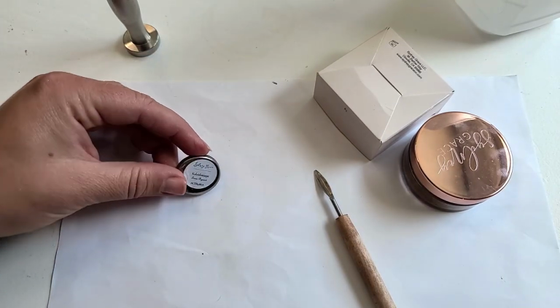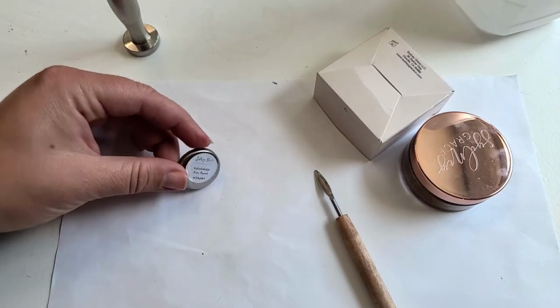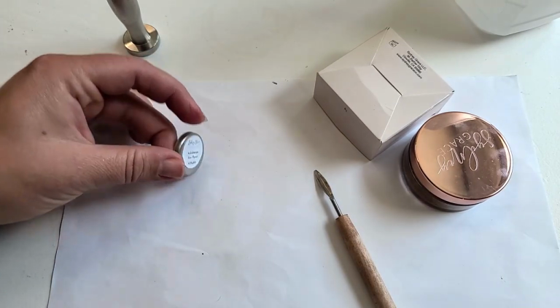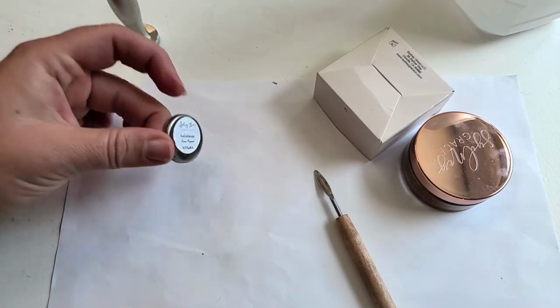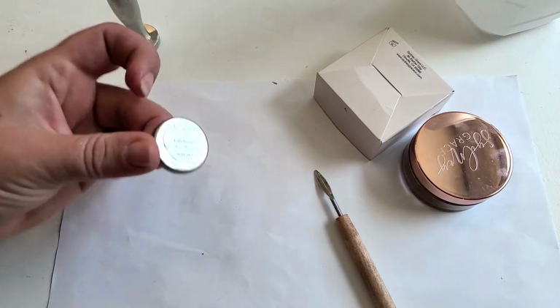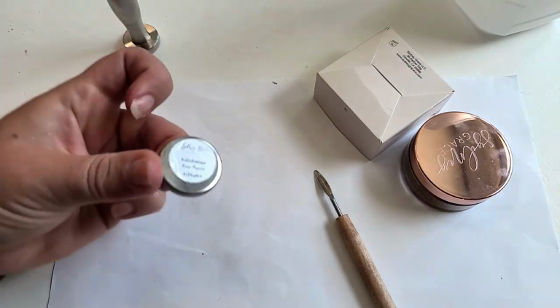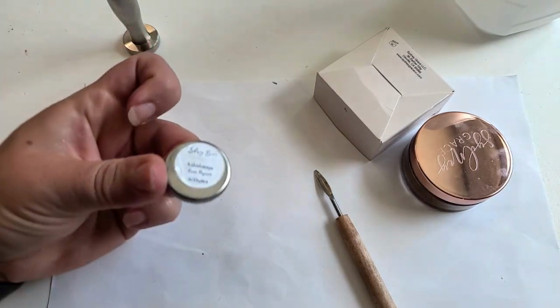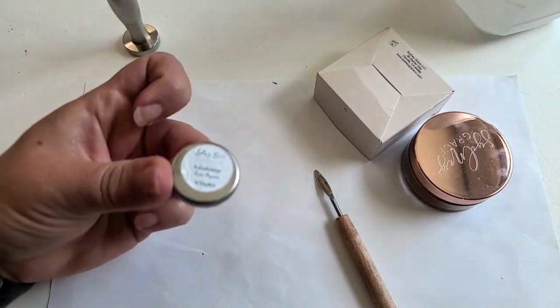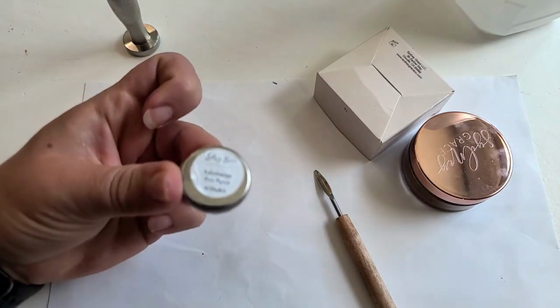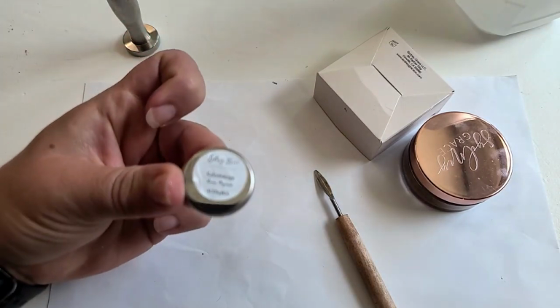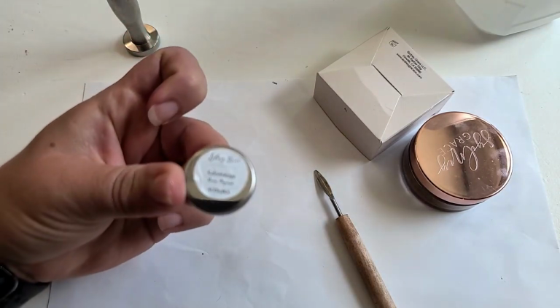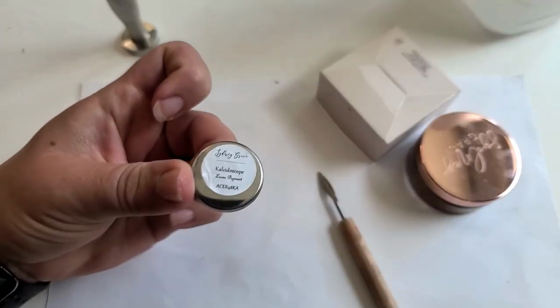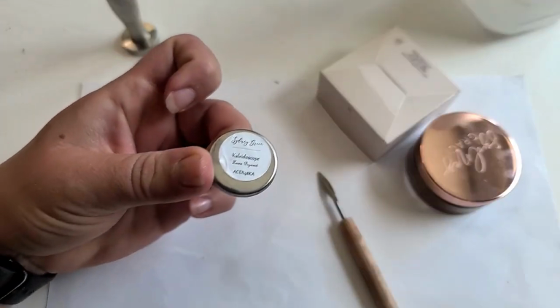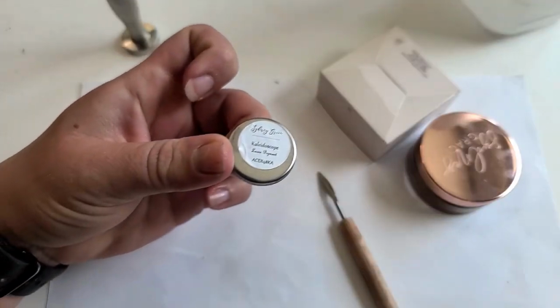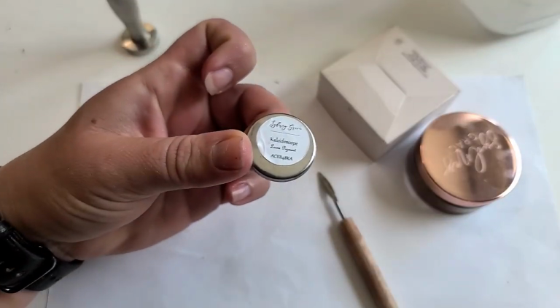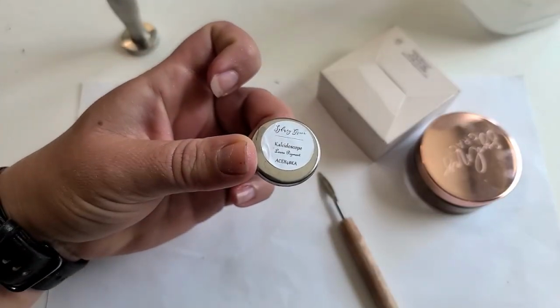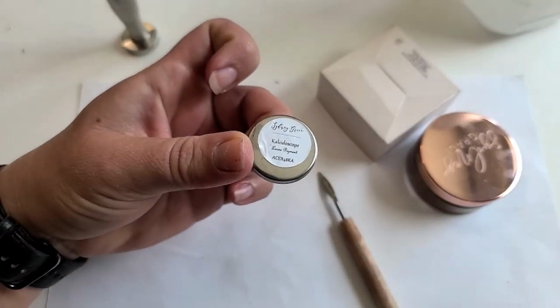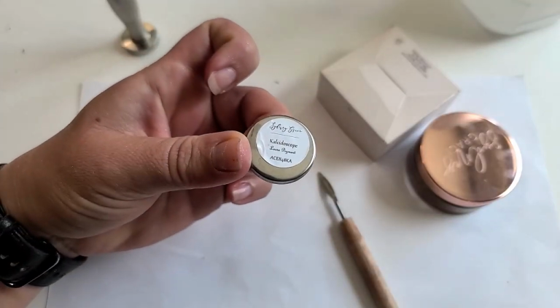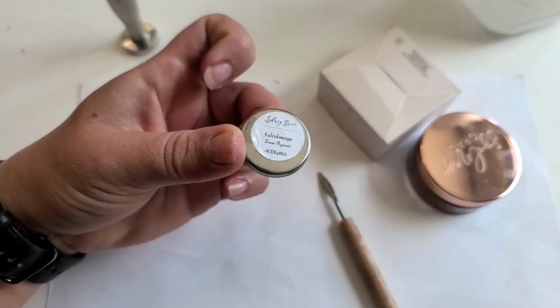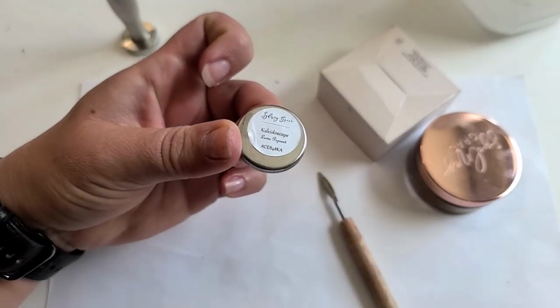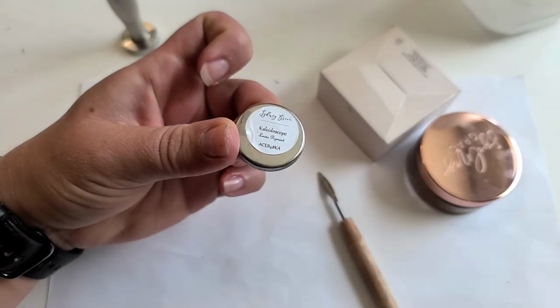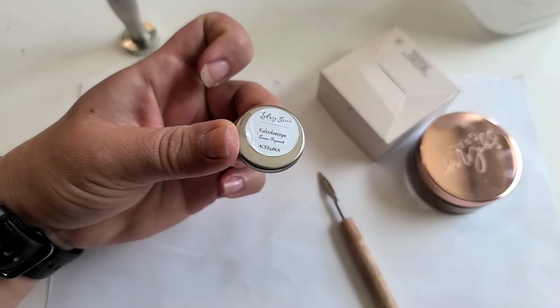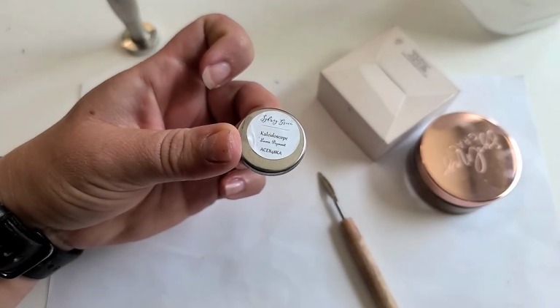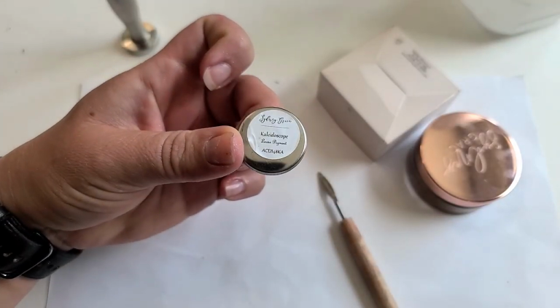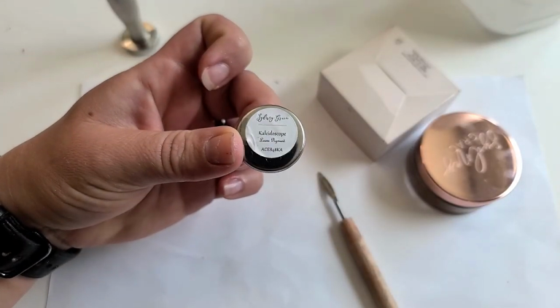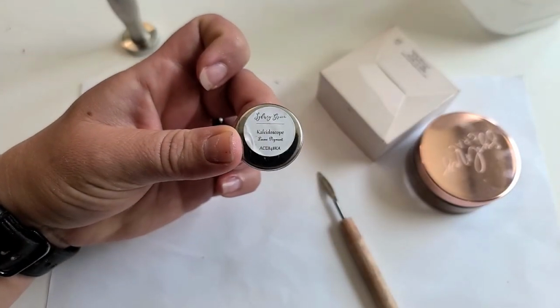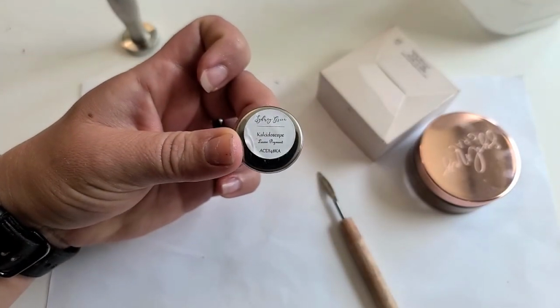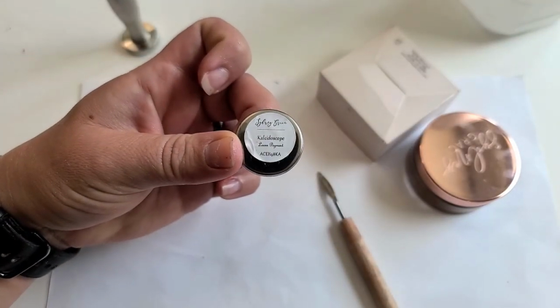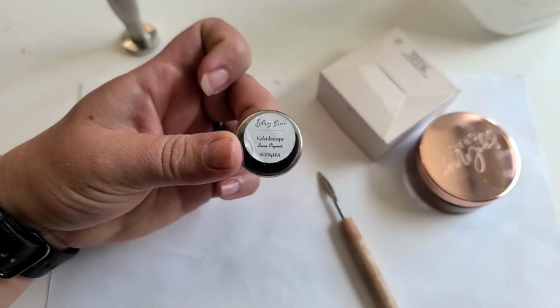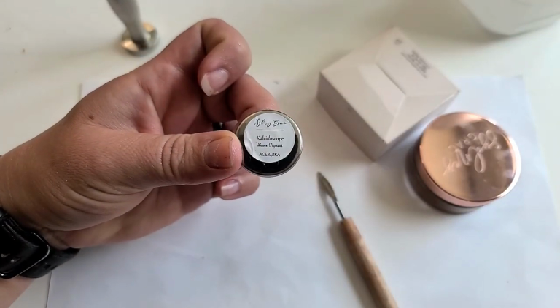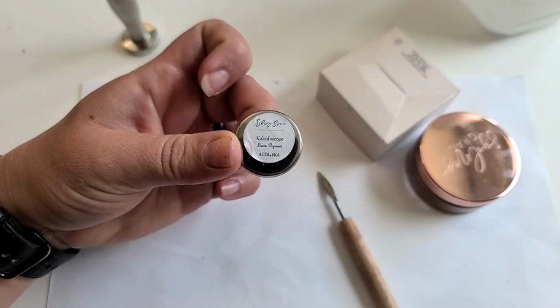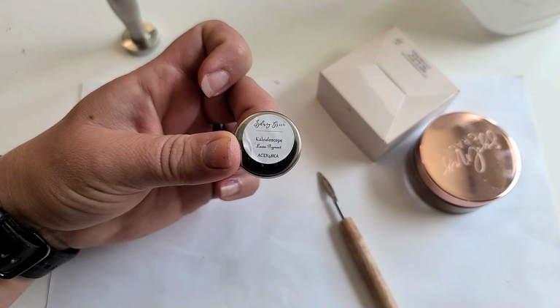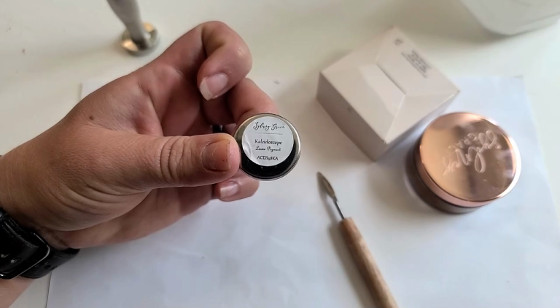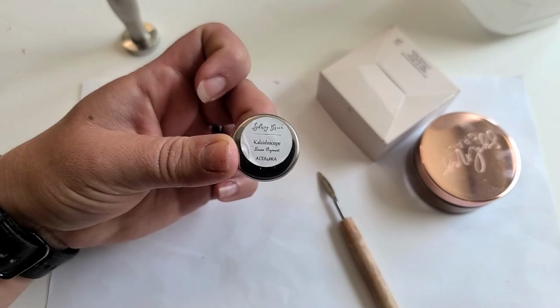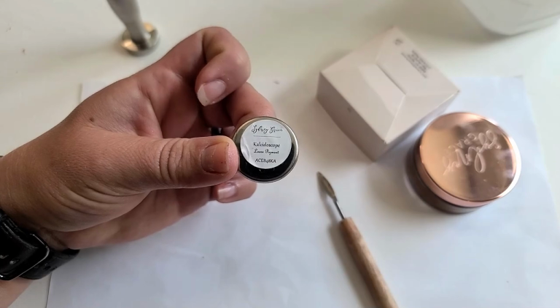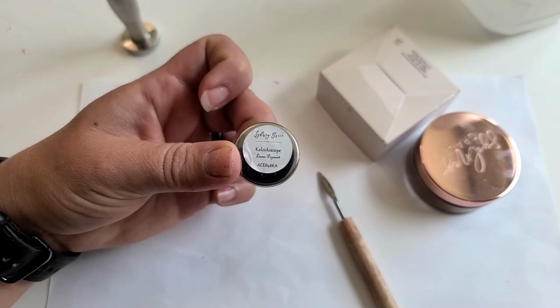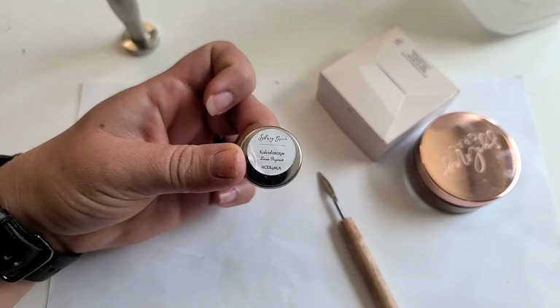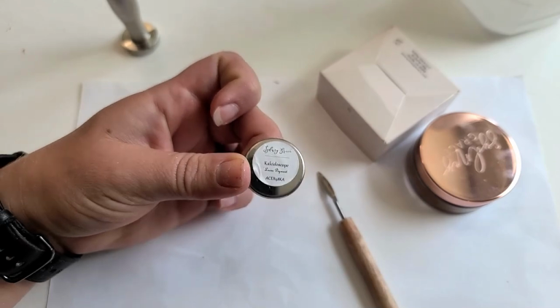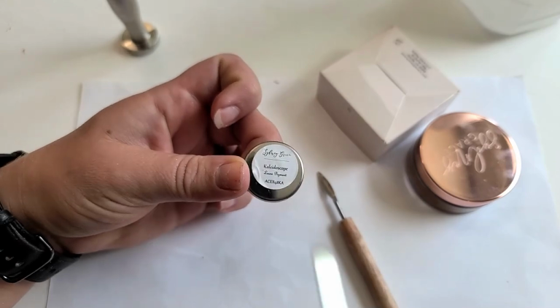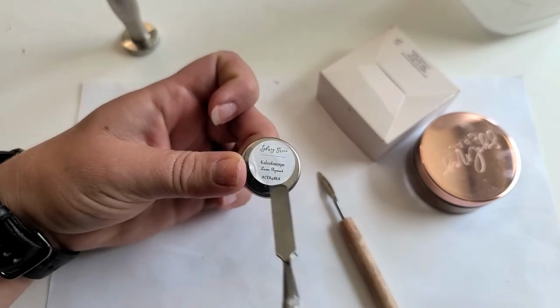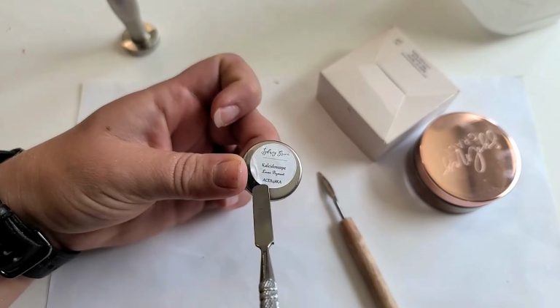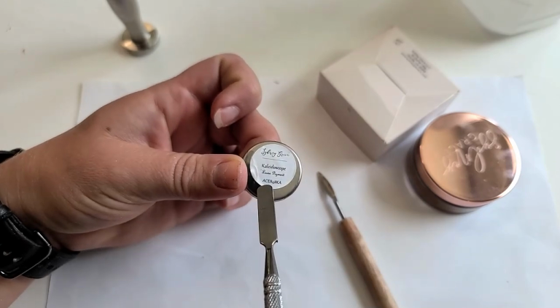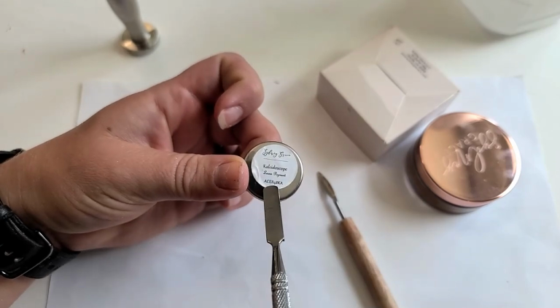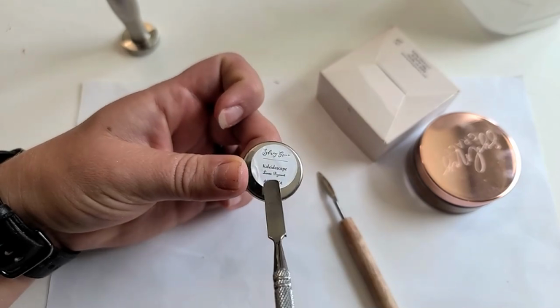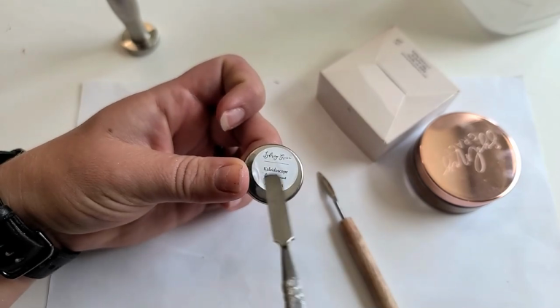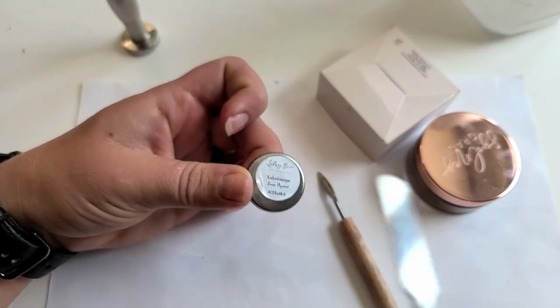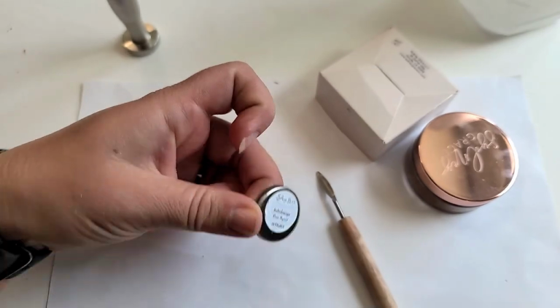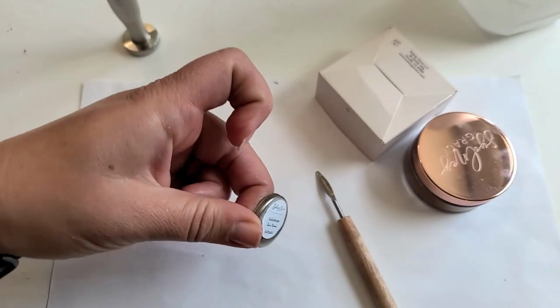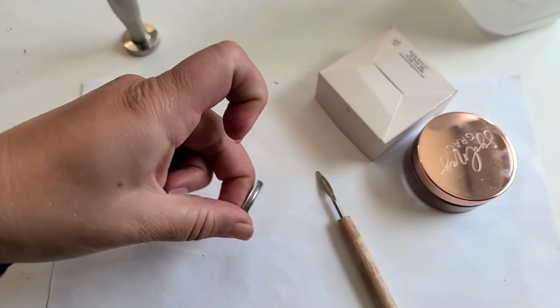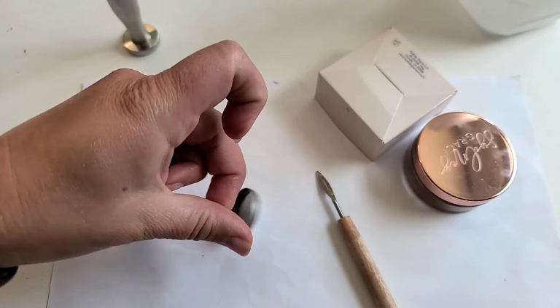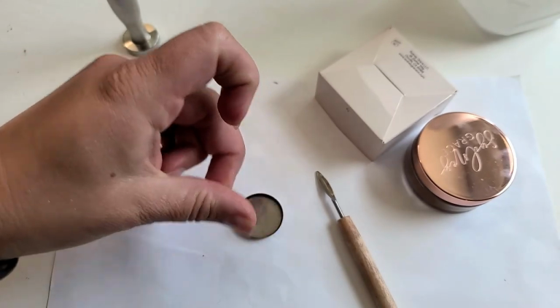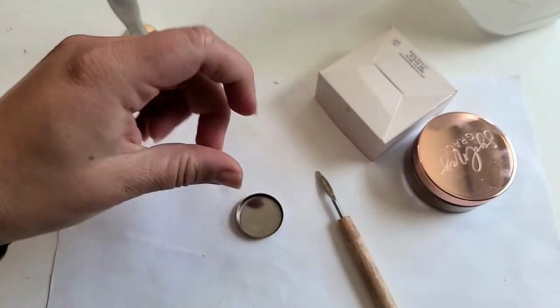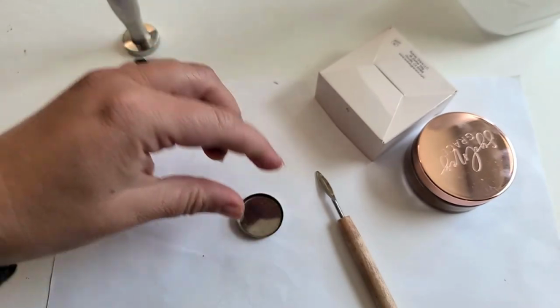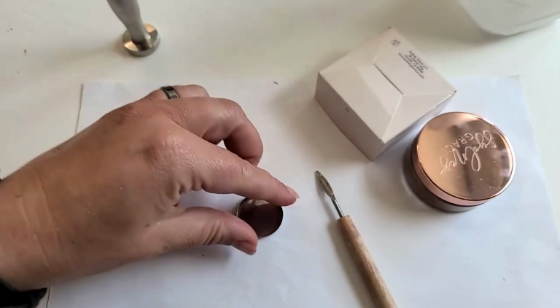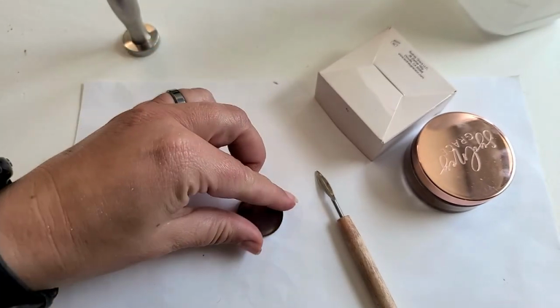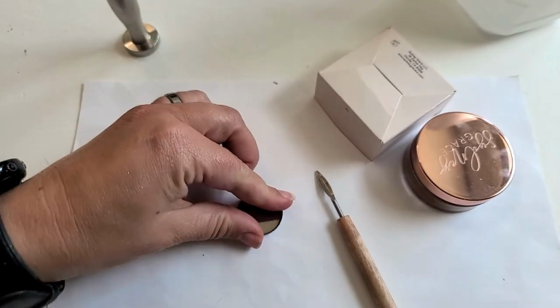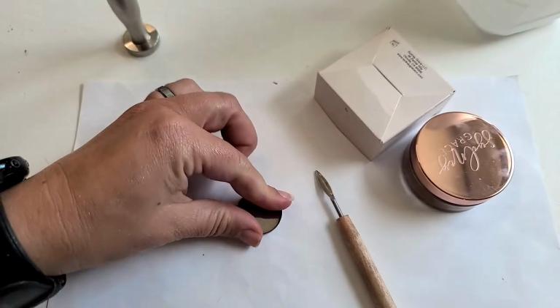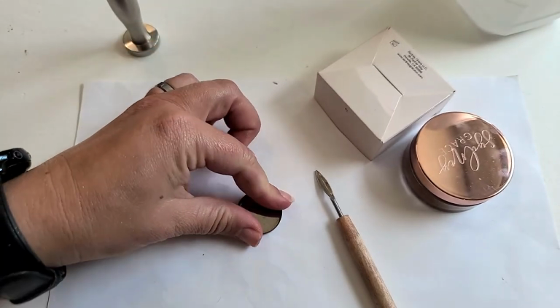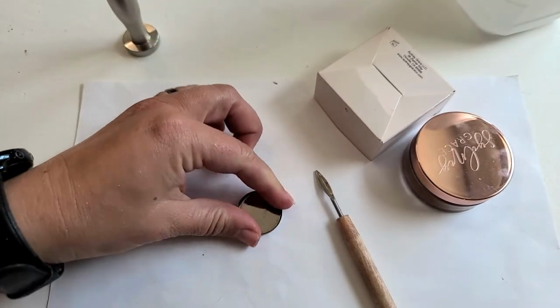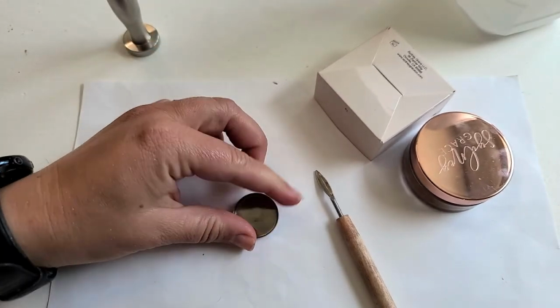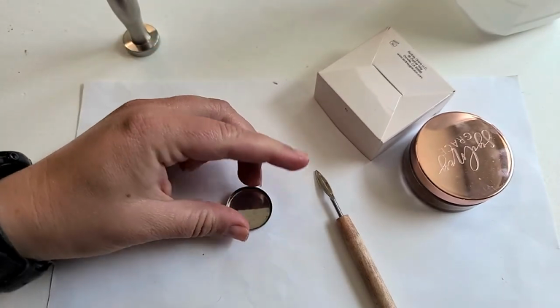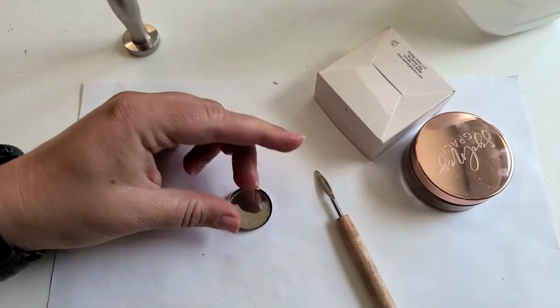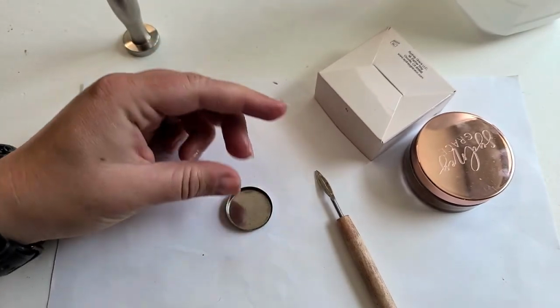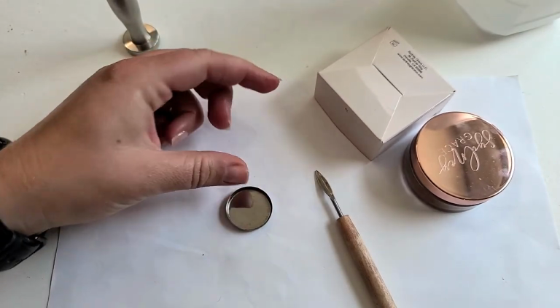We'll just leave it like that — that'll work. Perfect, now it's labeled with the Sydney Grace logo, the name, and also the batch code. That's pretty cool.